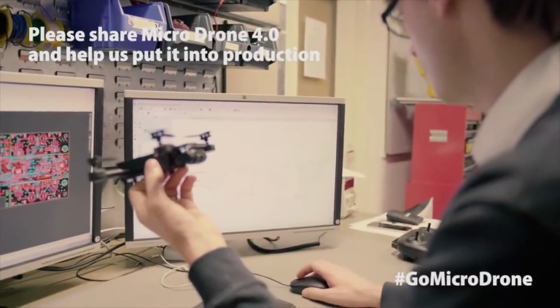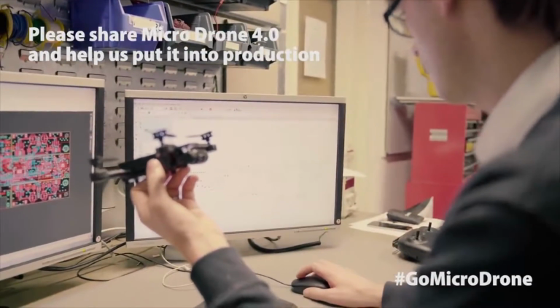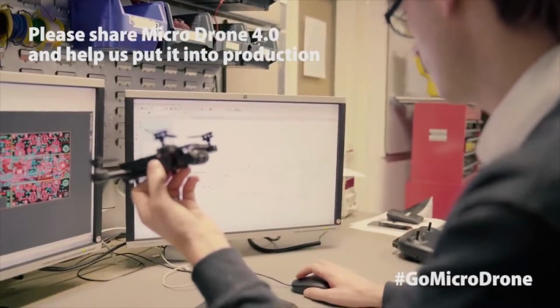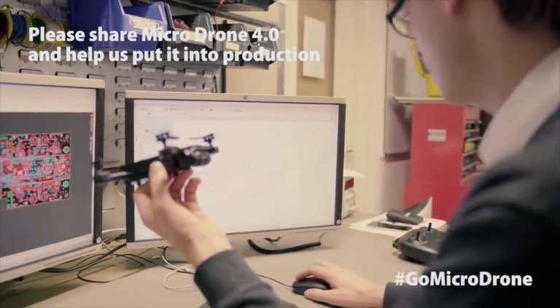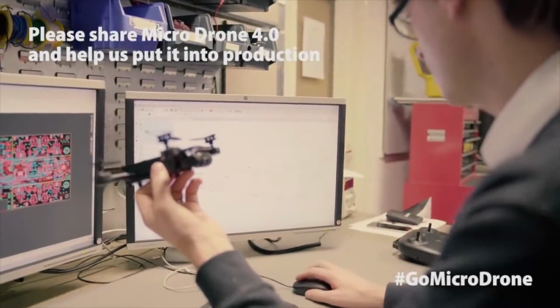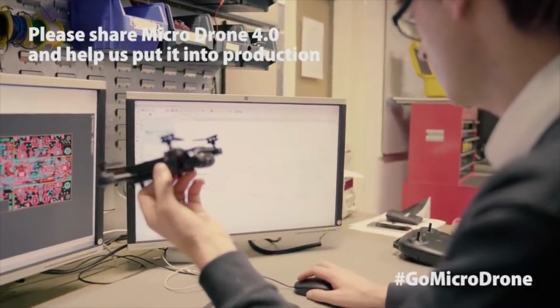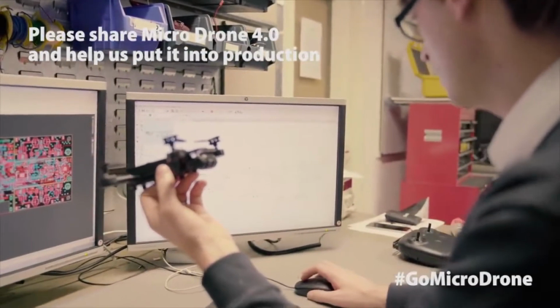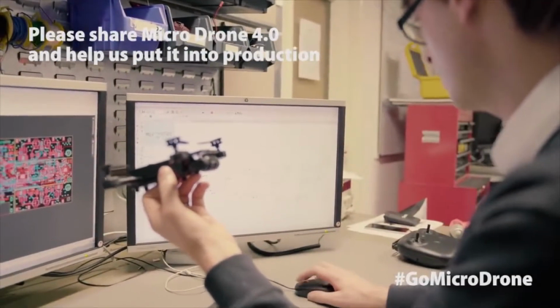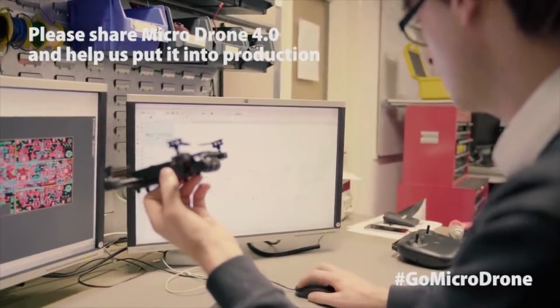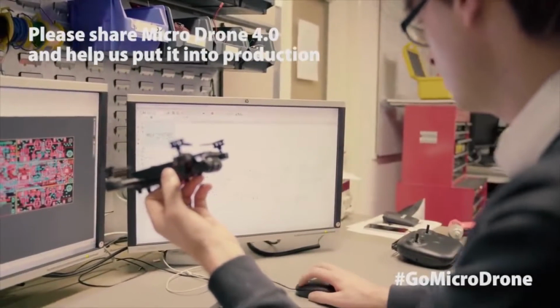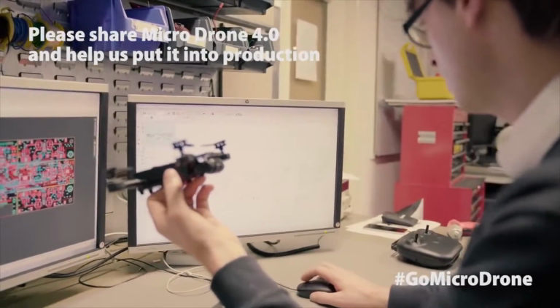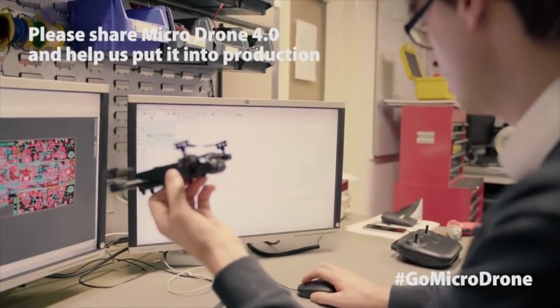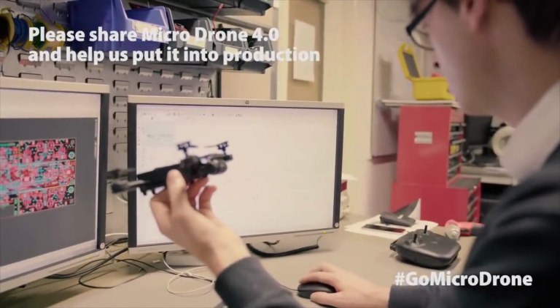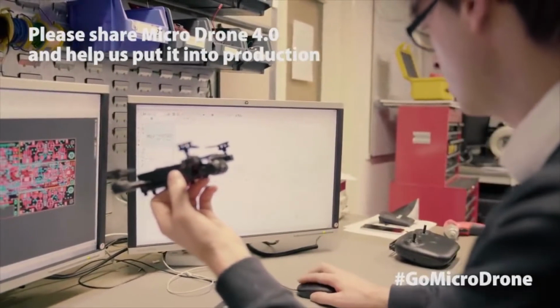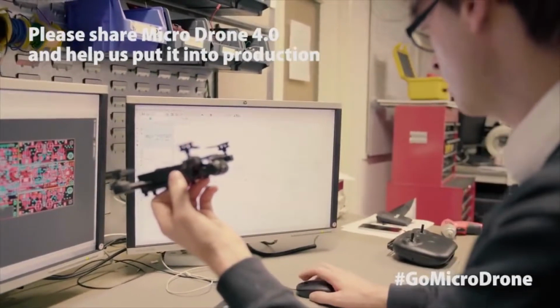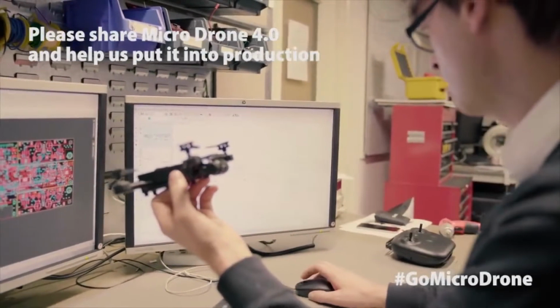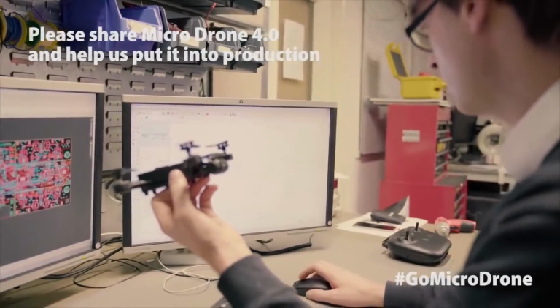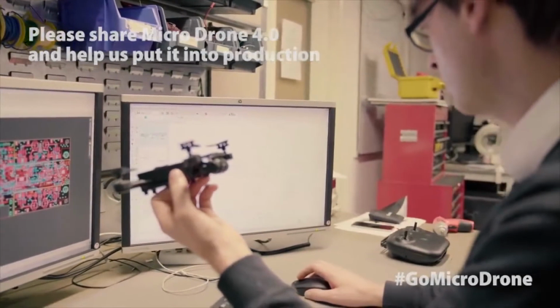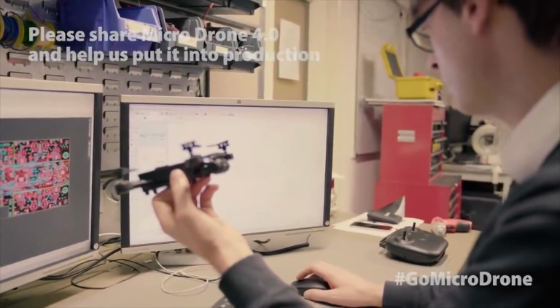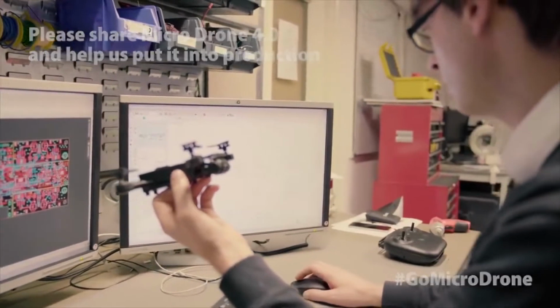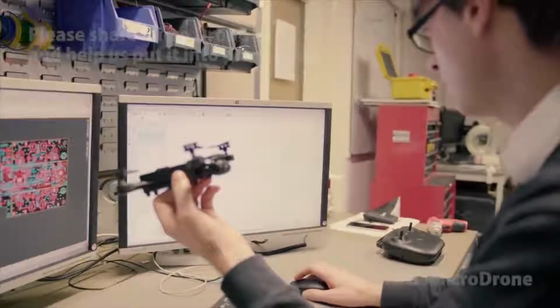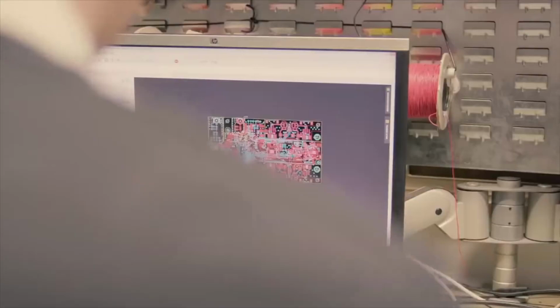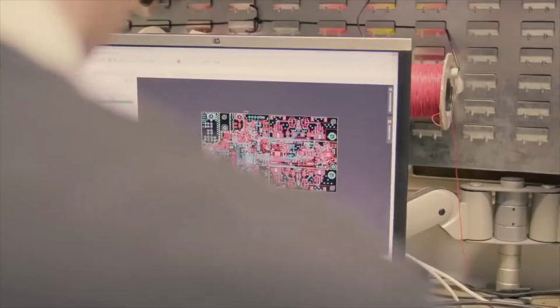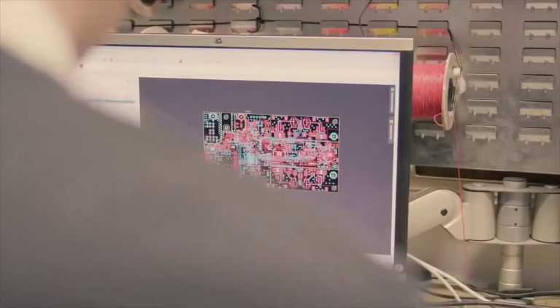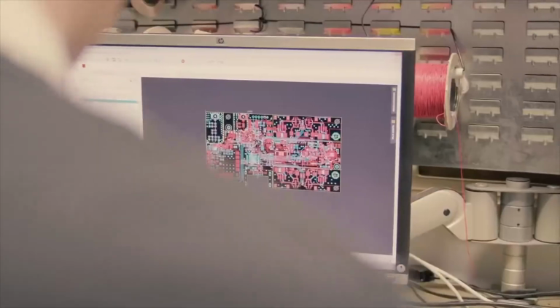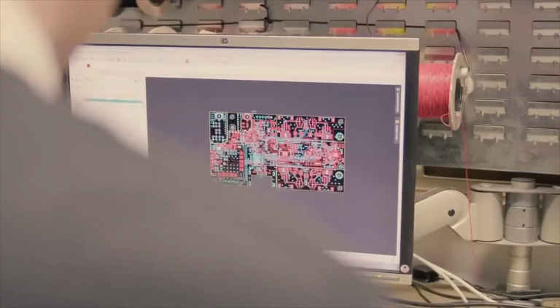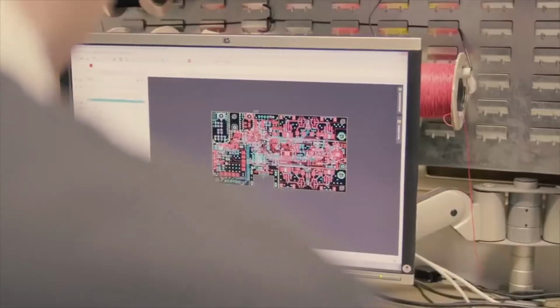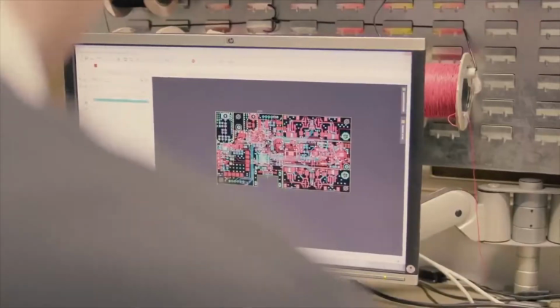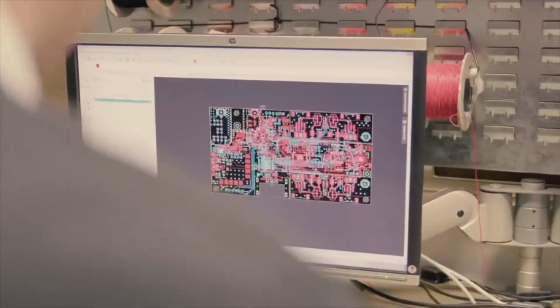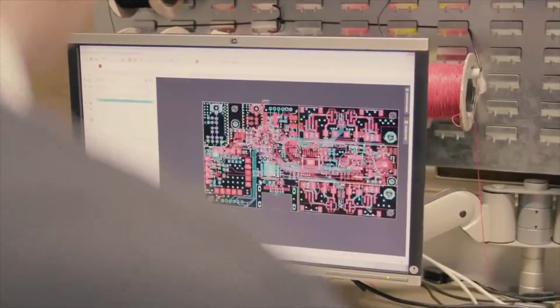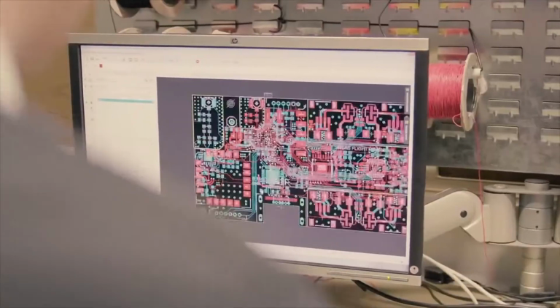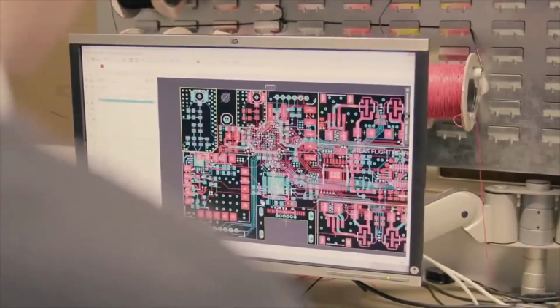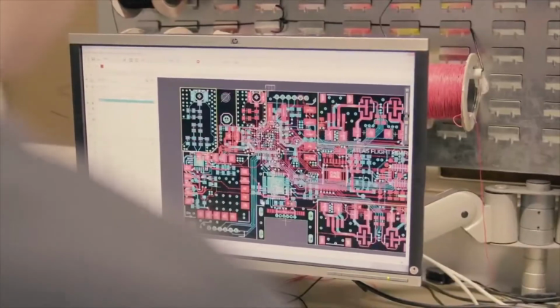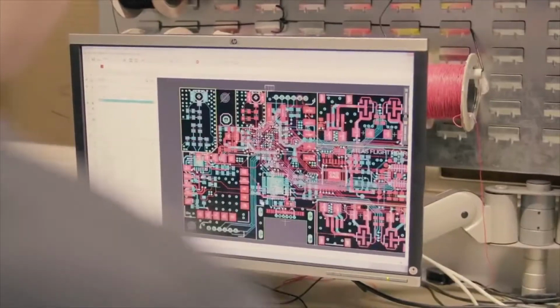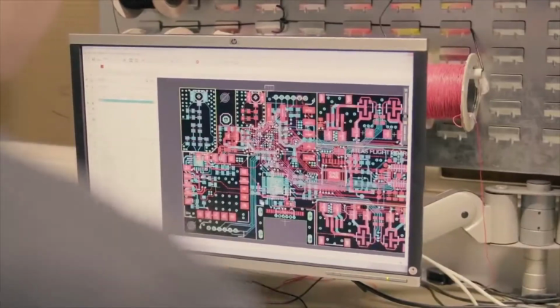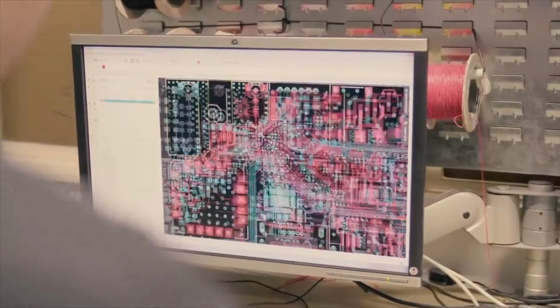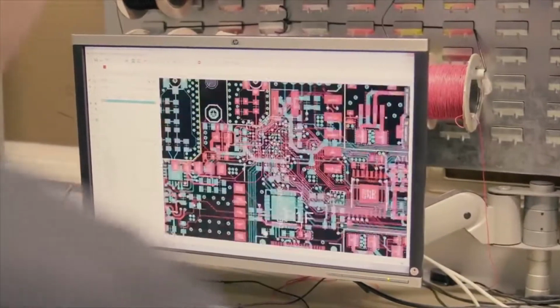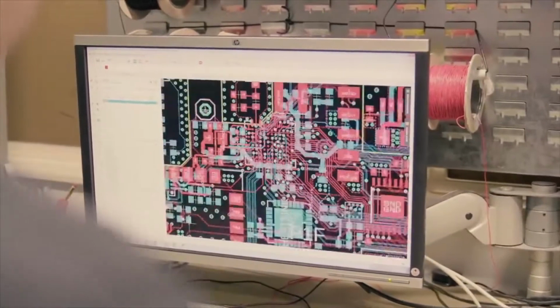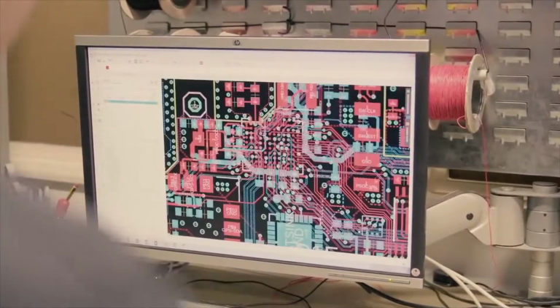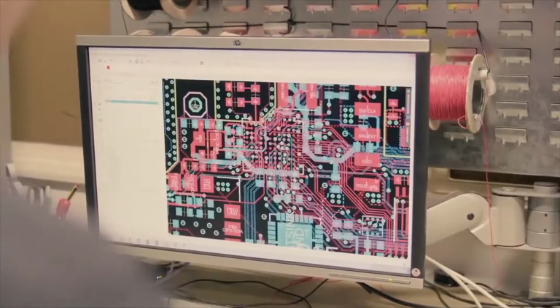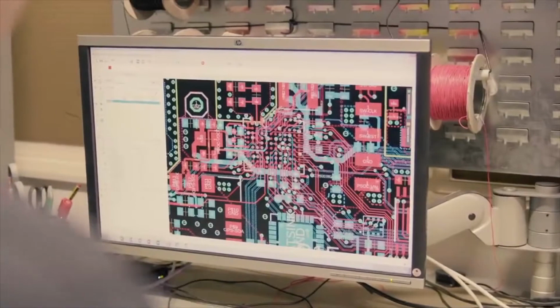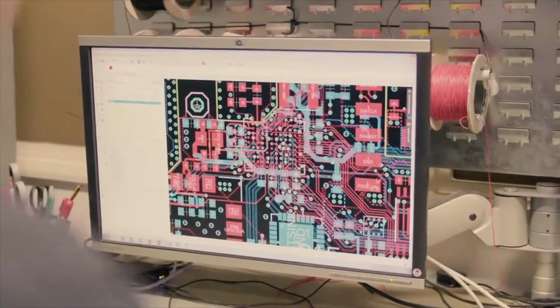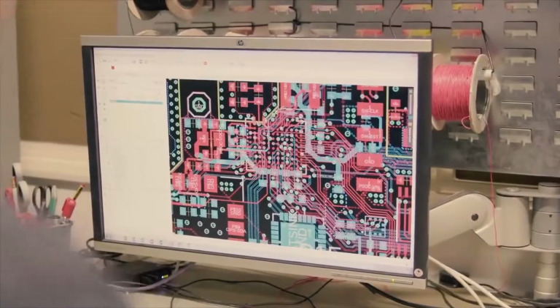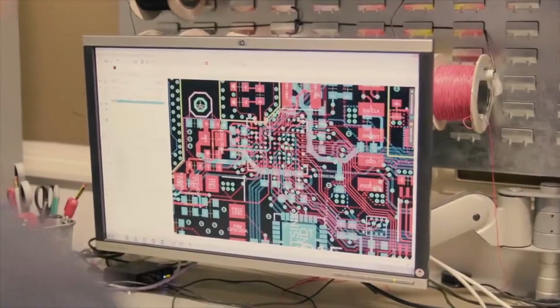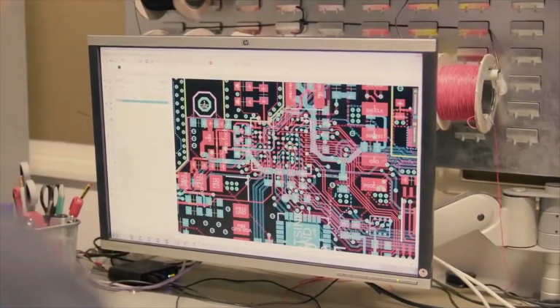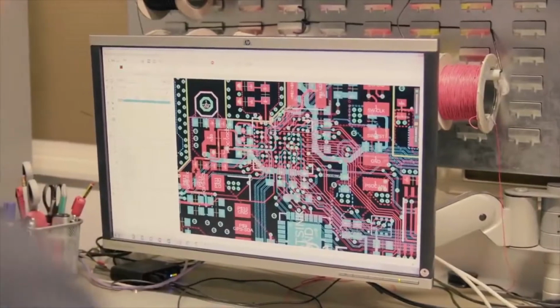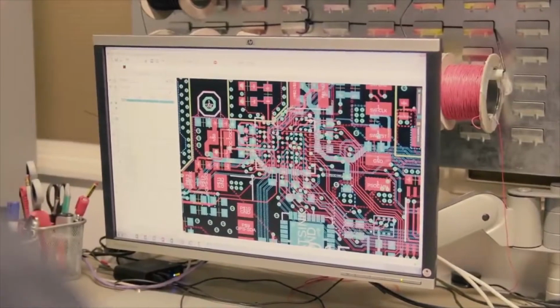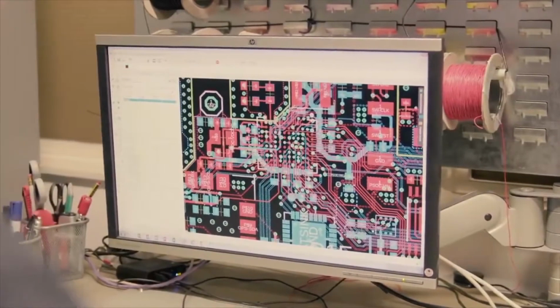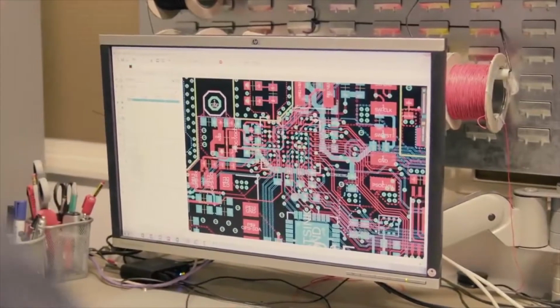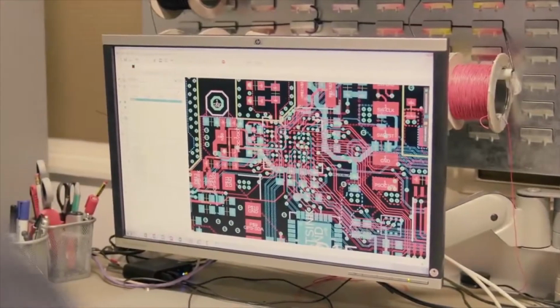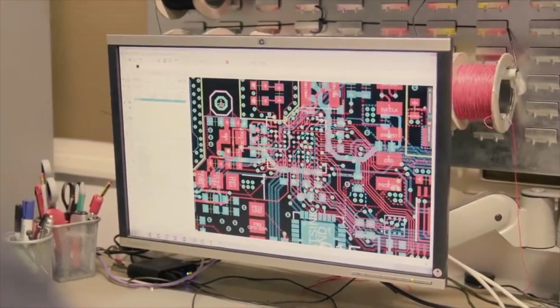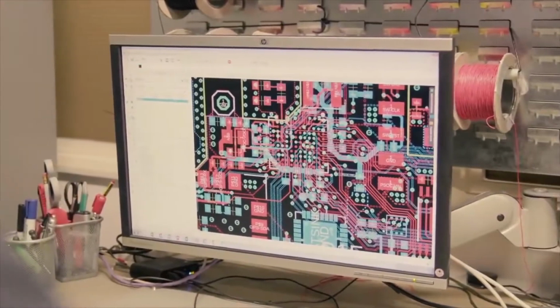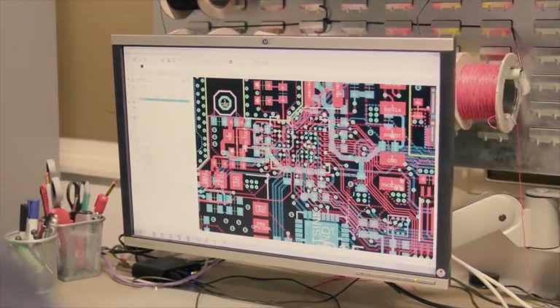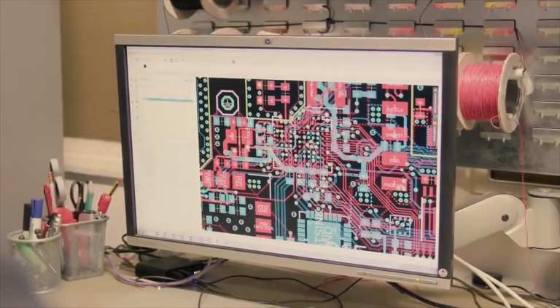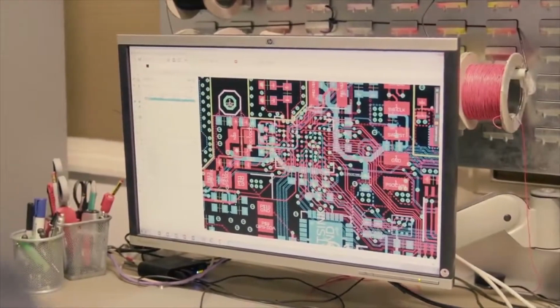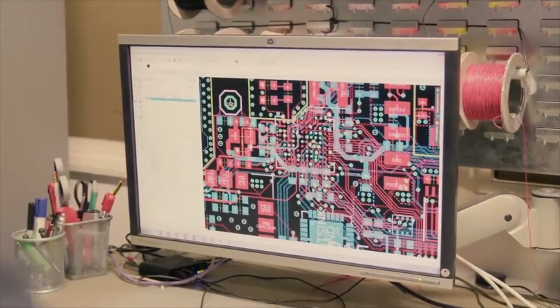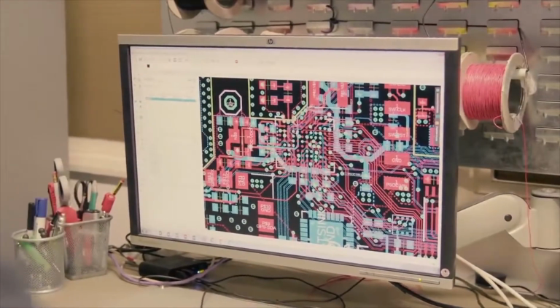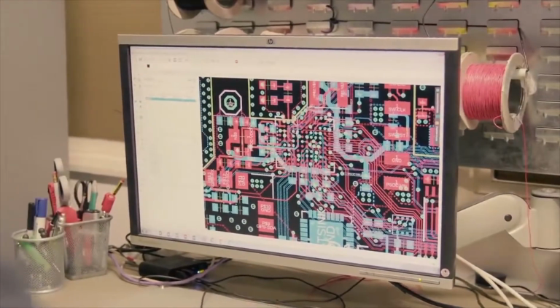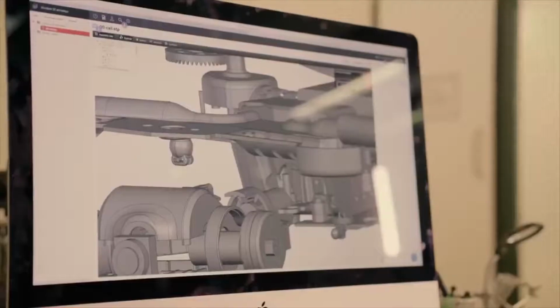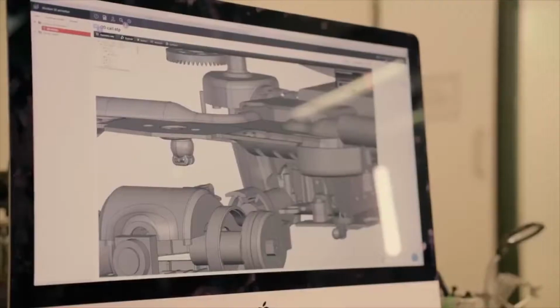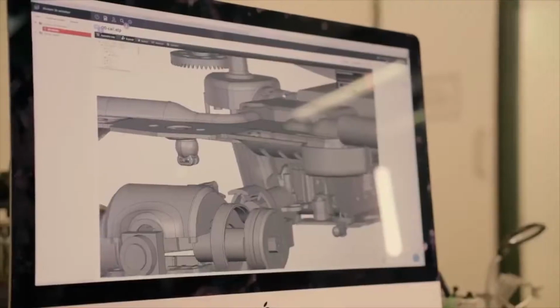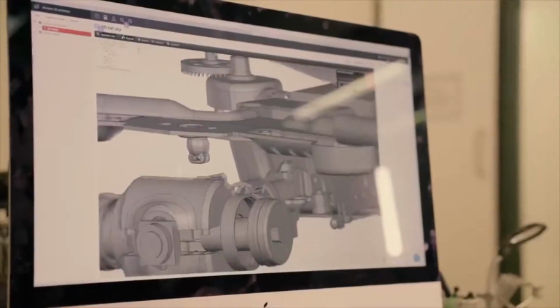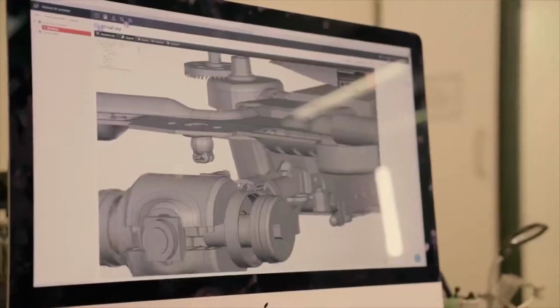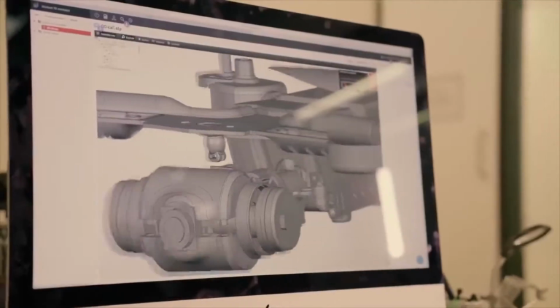The more funding we can raise, the more functionality, upgrades, and accessories we can add to the existing drone.